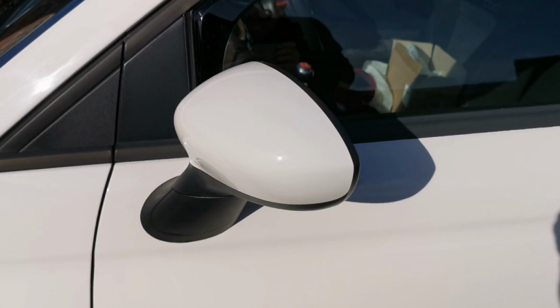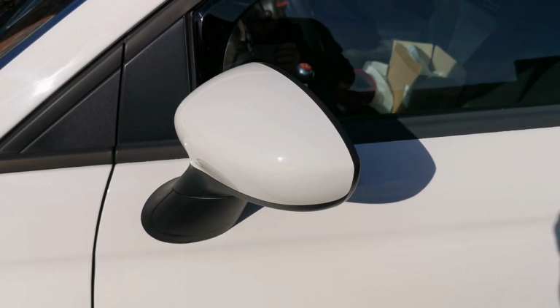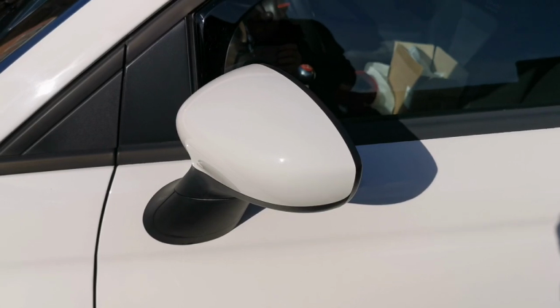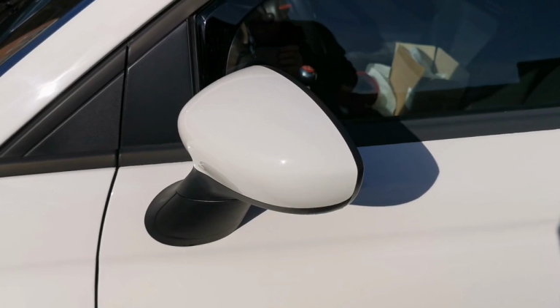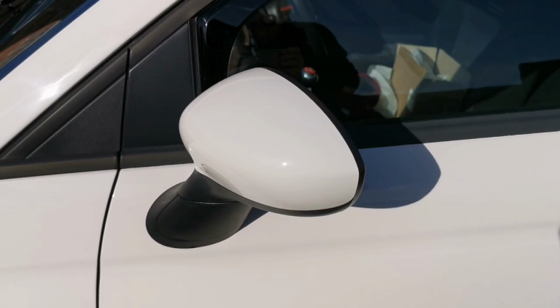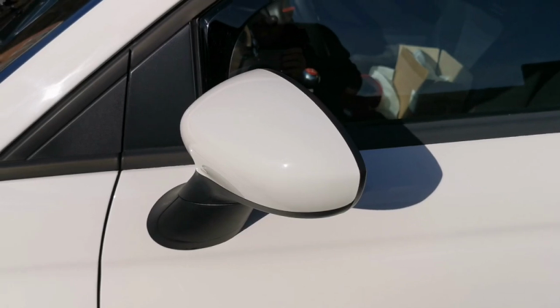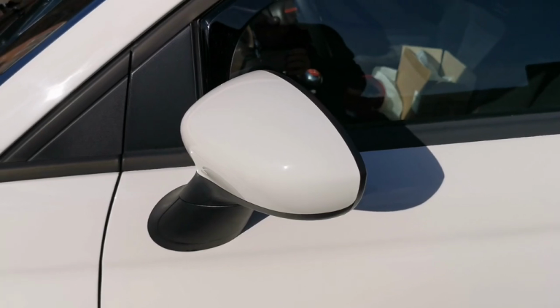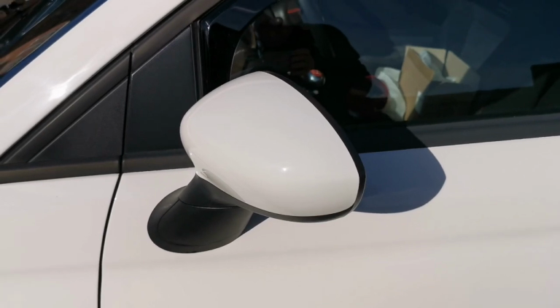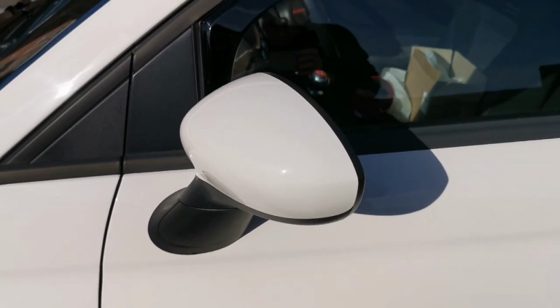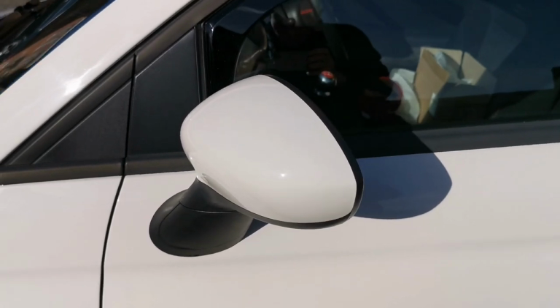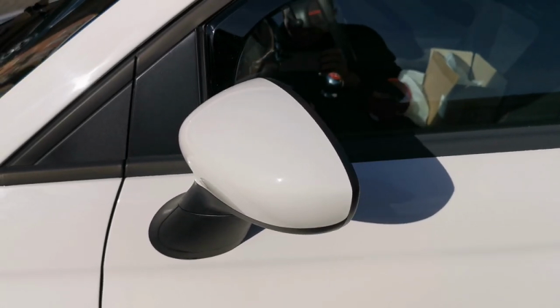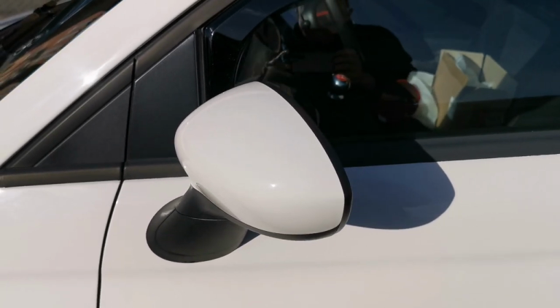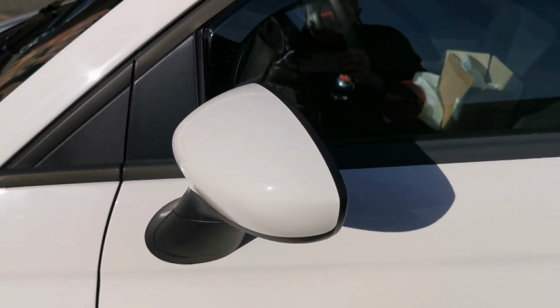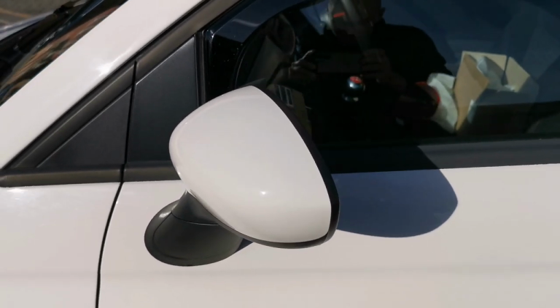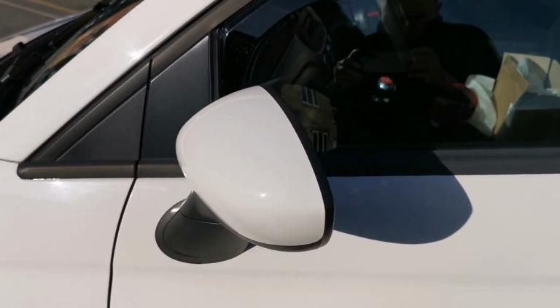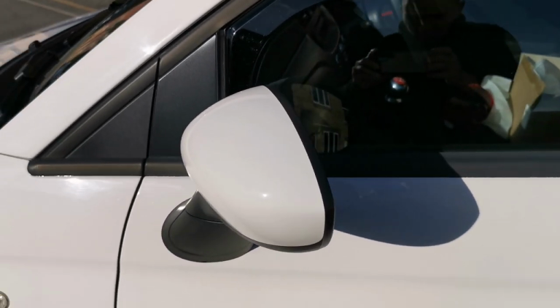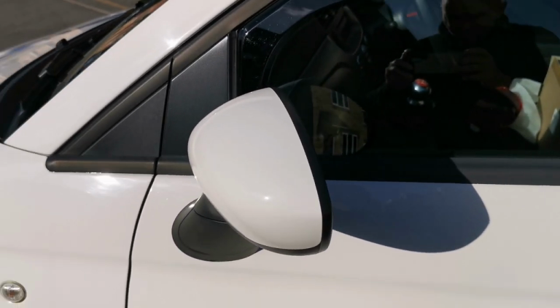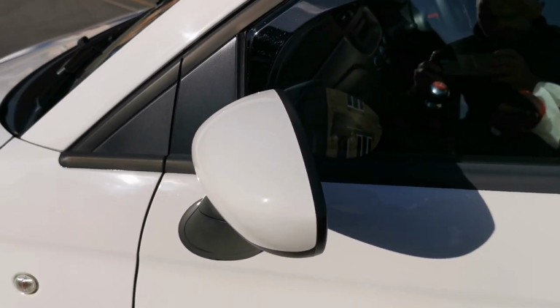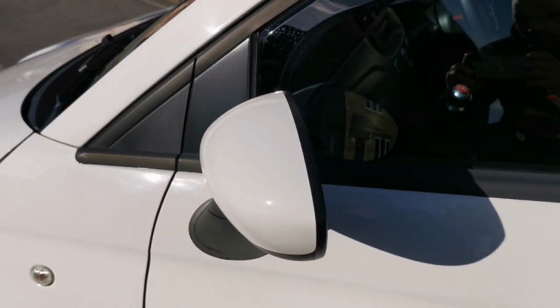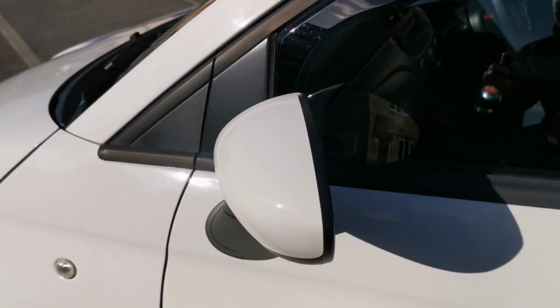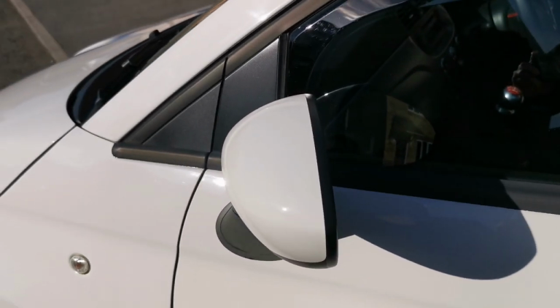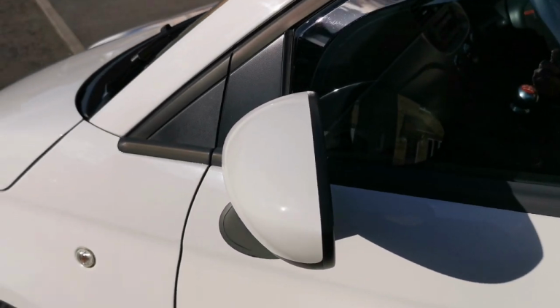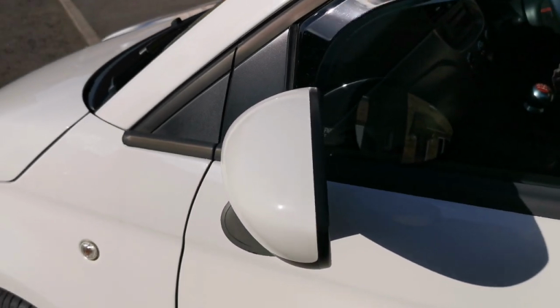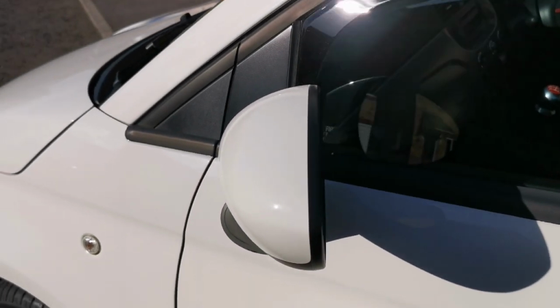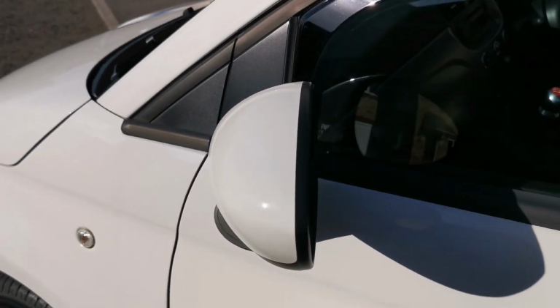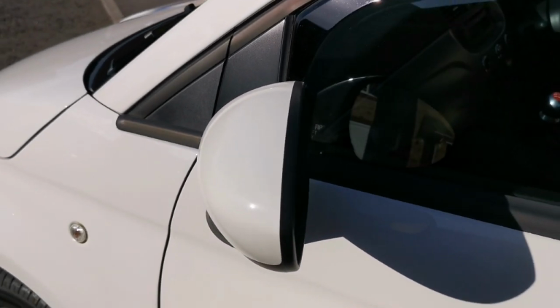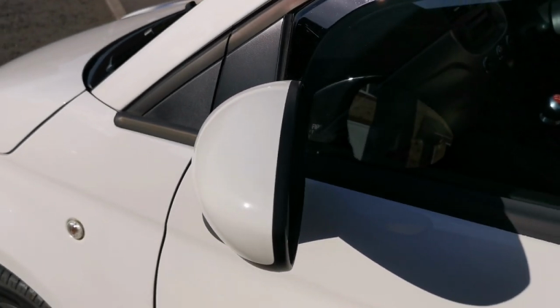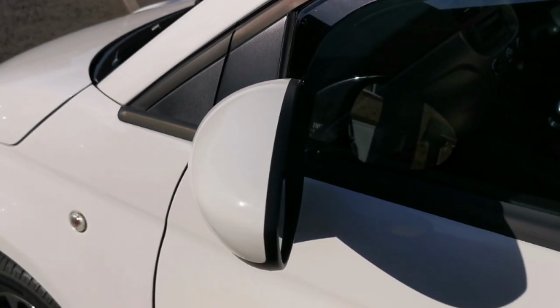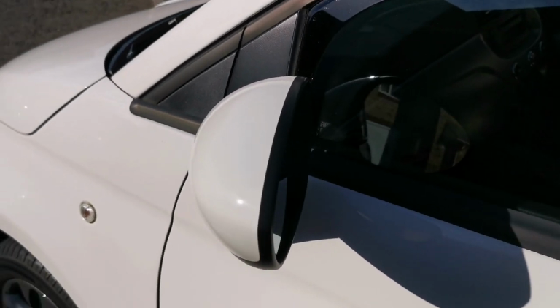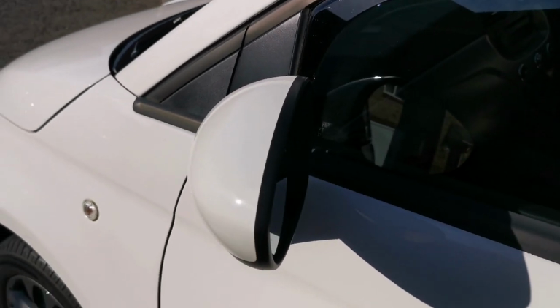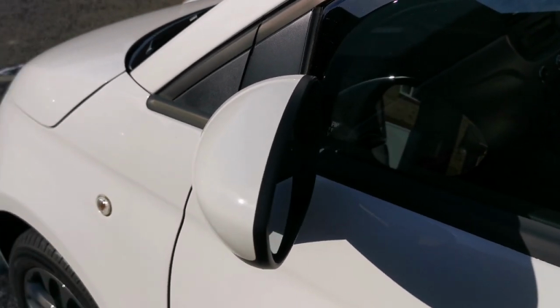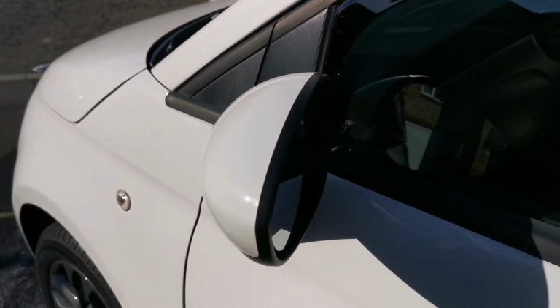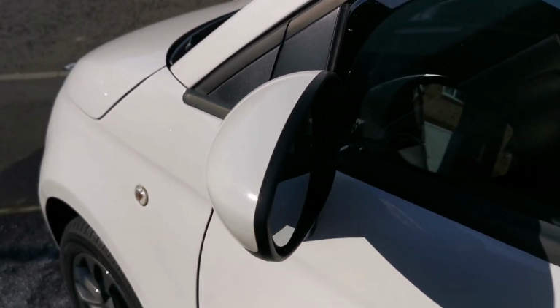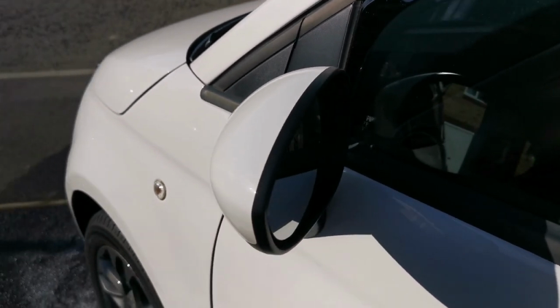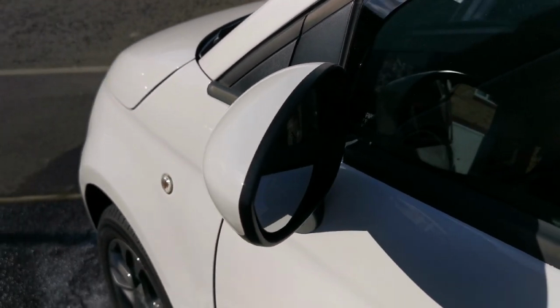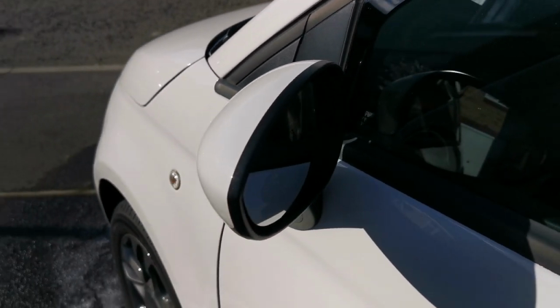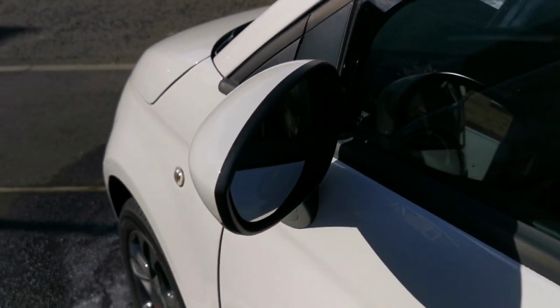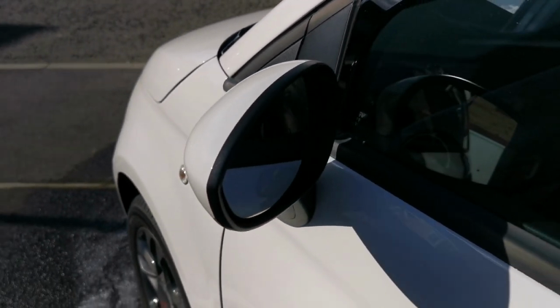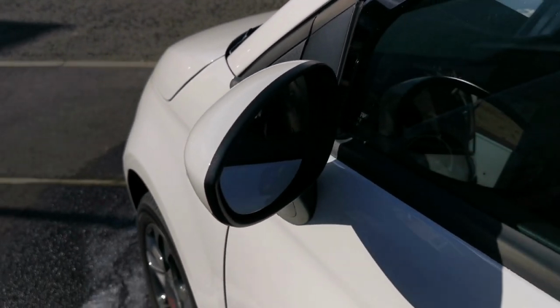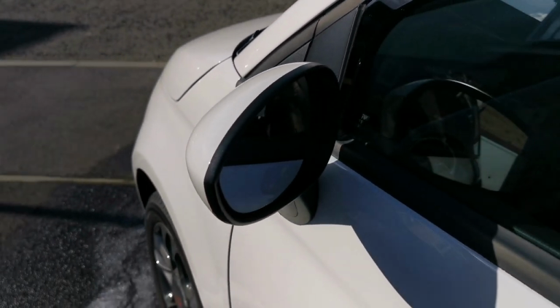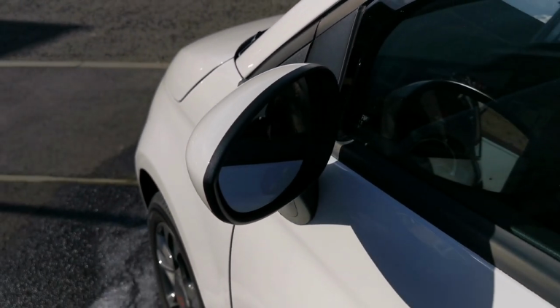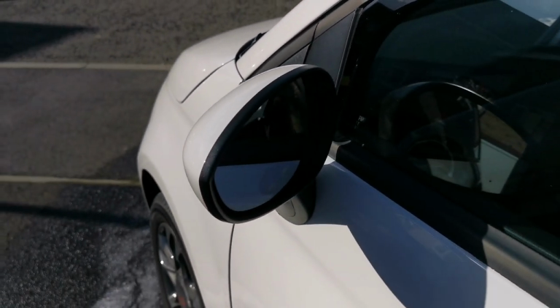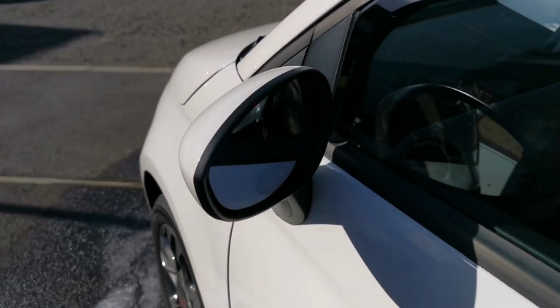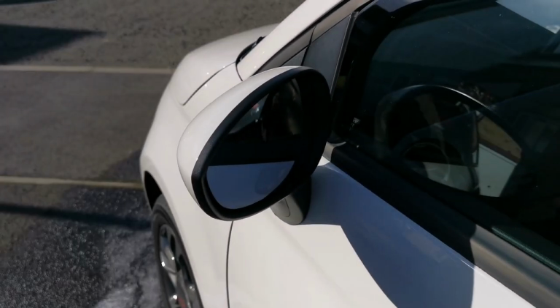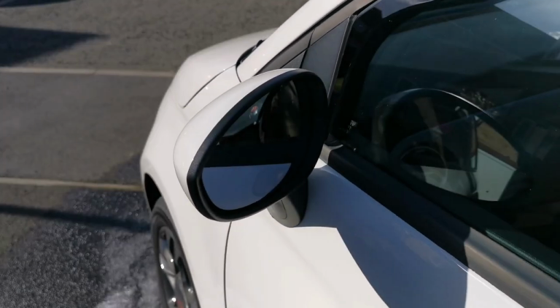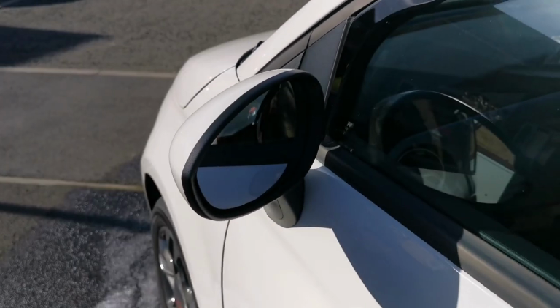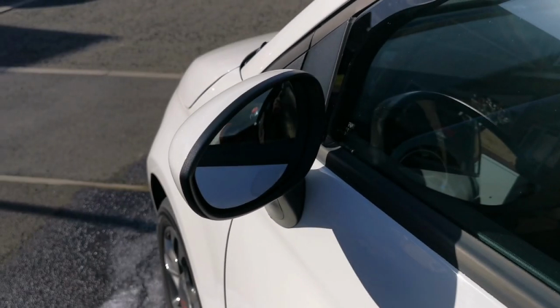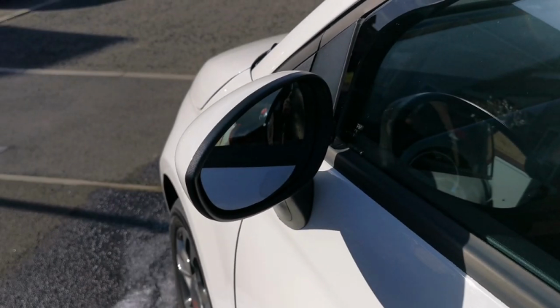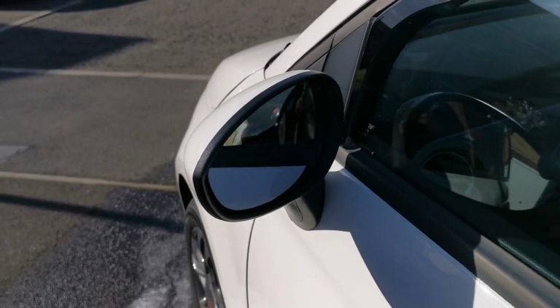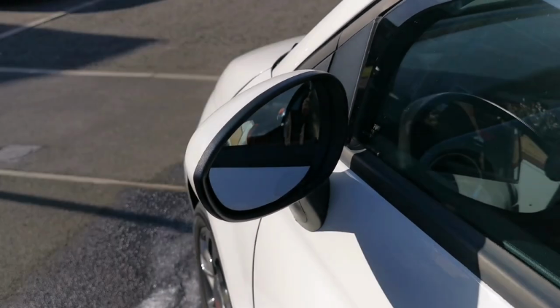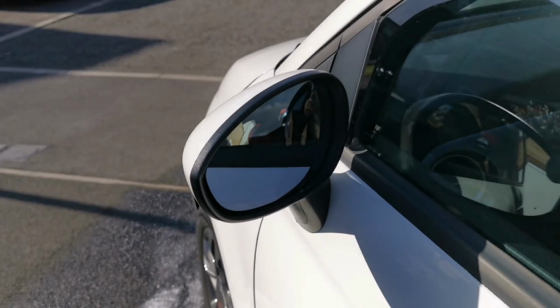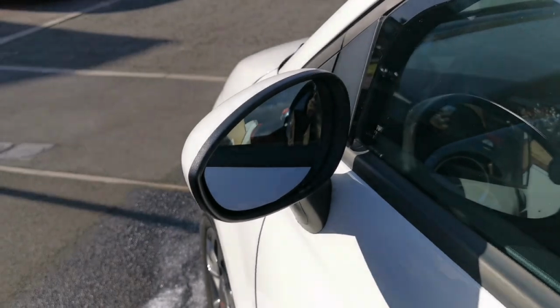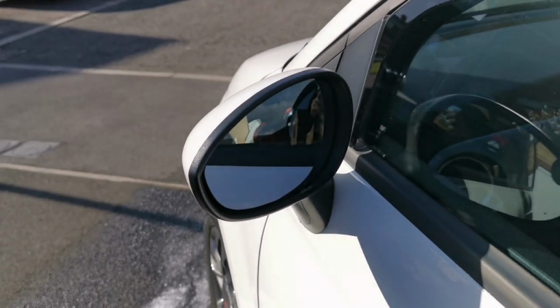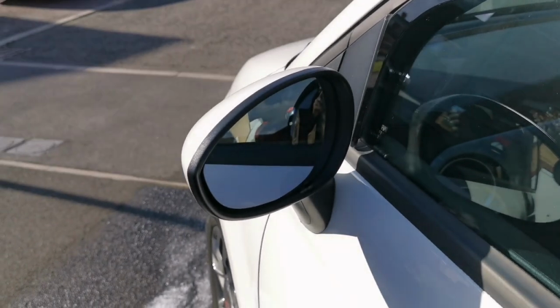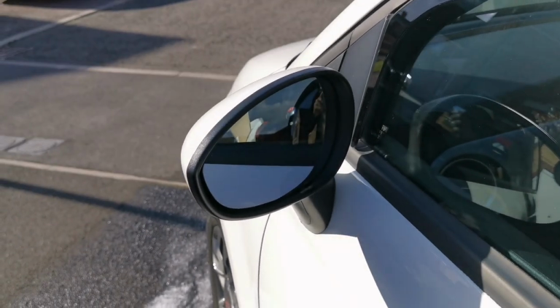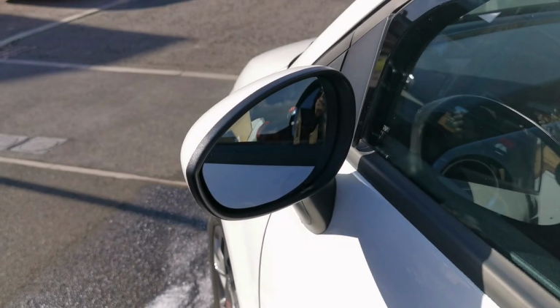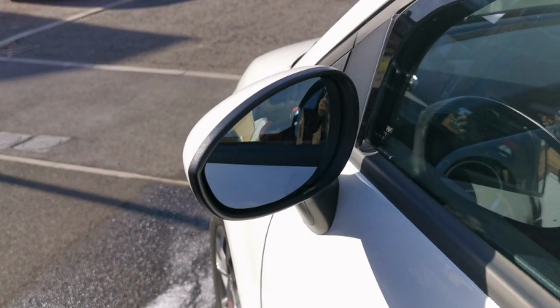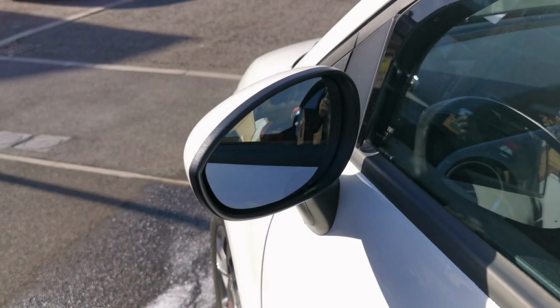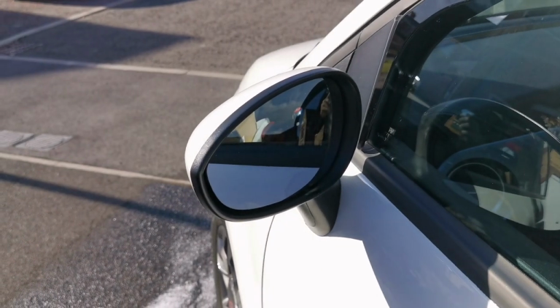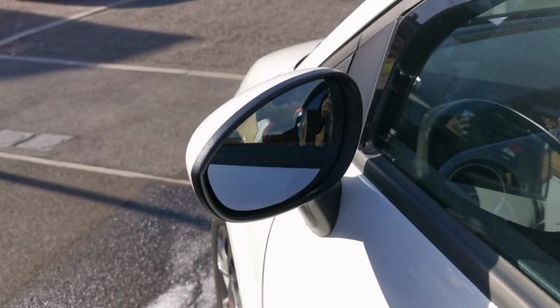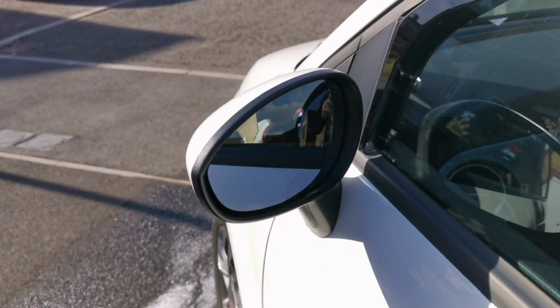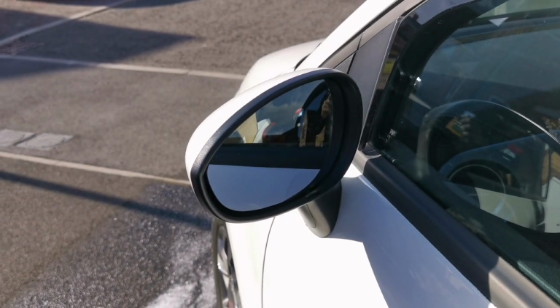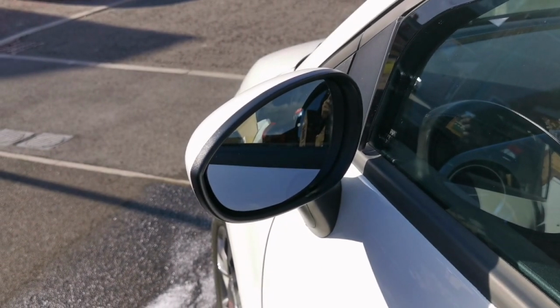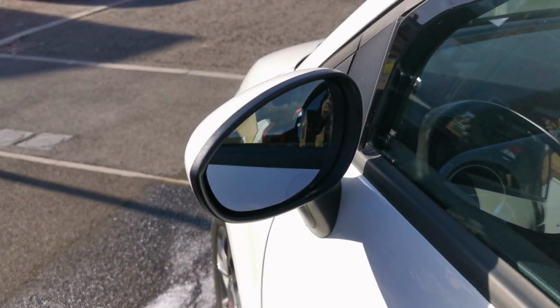I'm going to swap out the standard white covers on this Fiat 500 for red ones and I'm going to show you how to take the caps off.